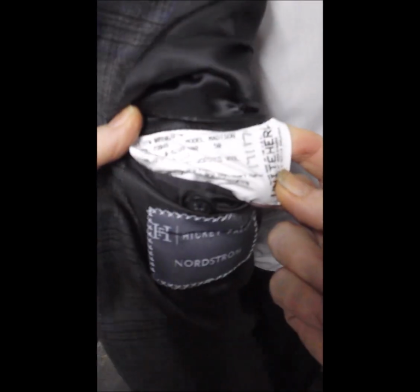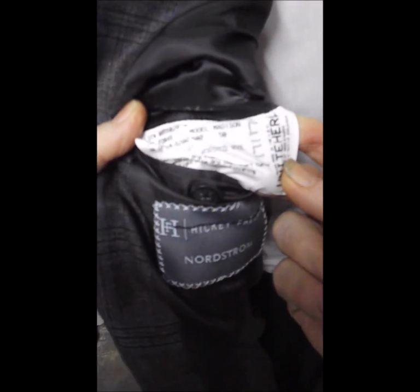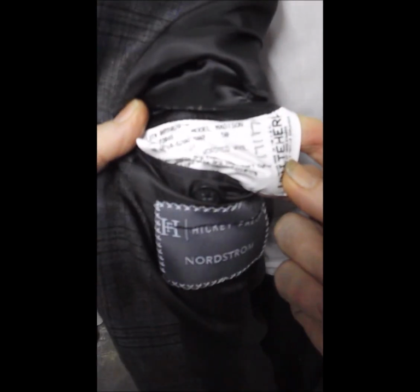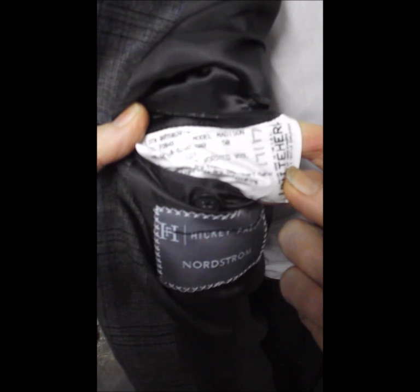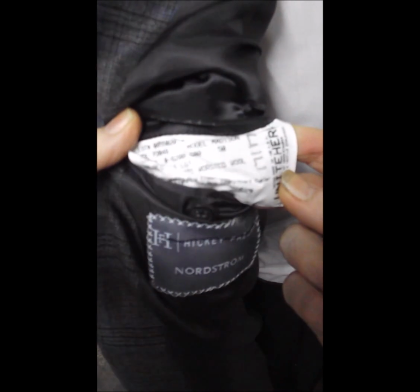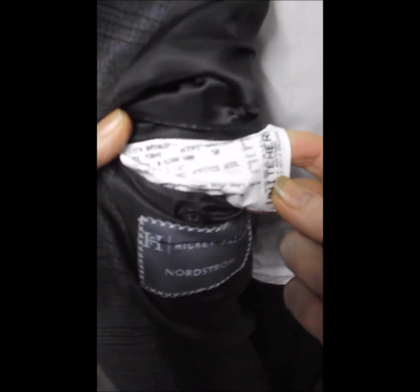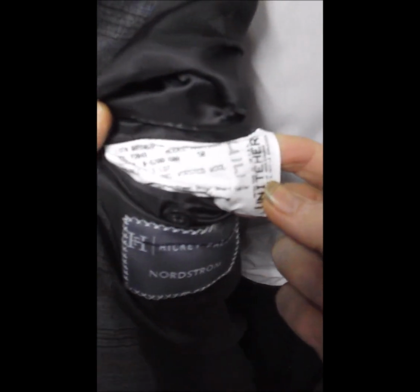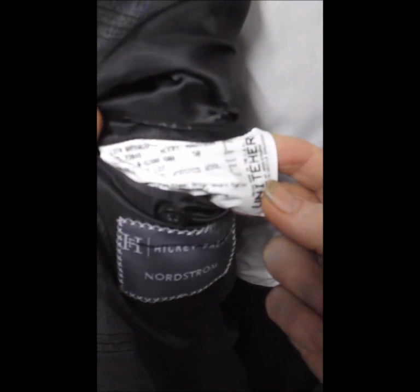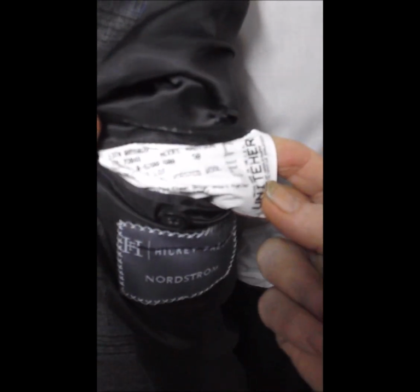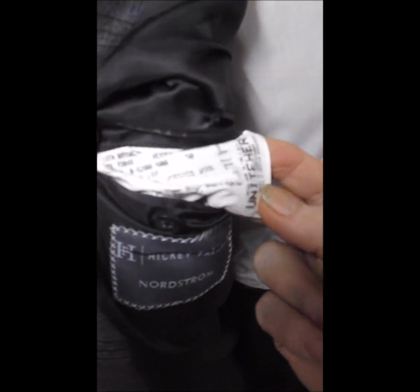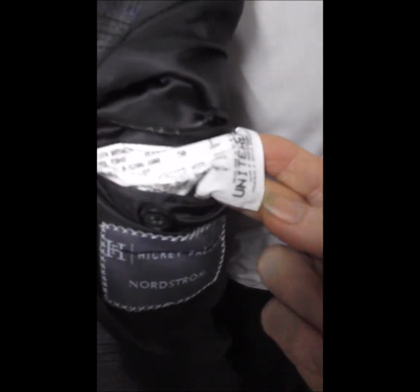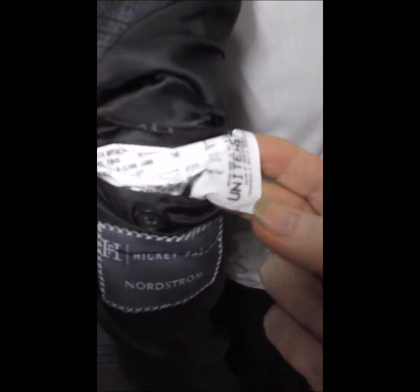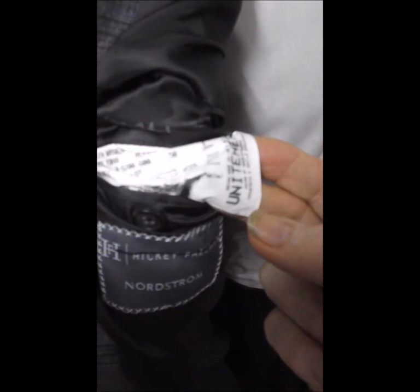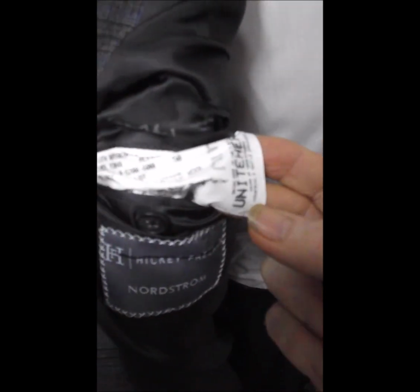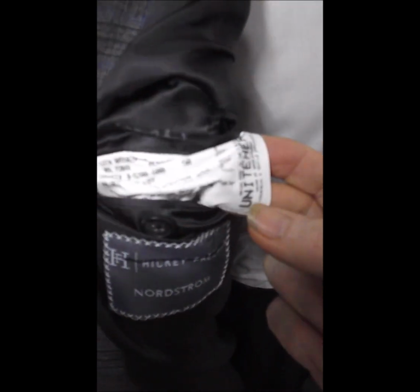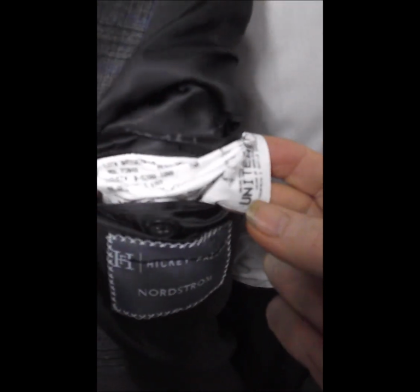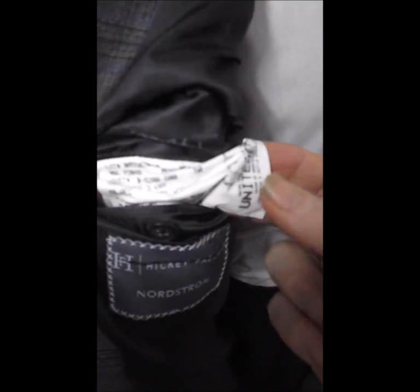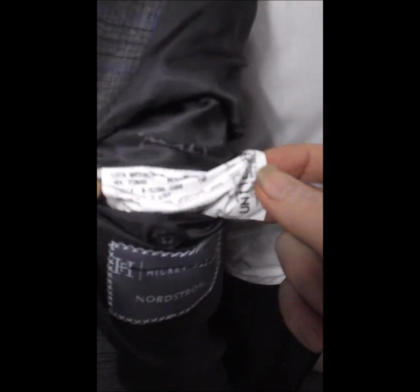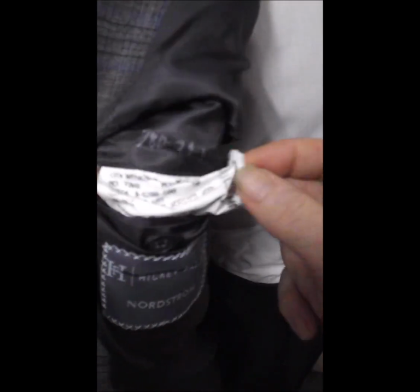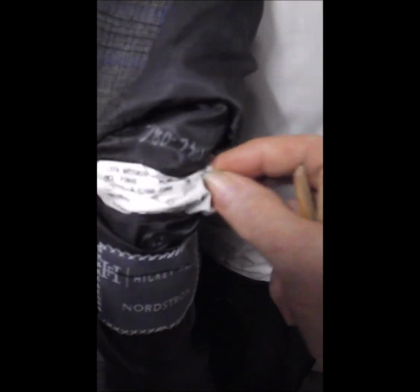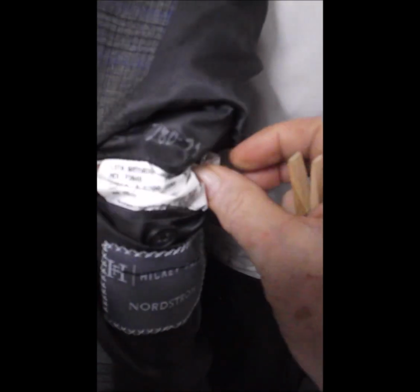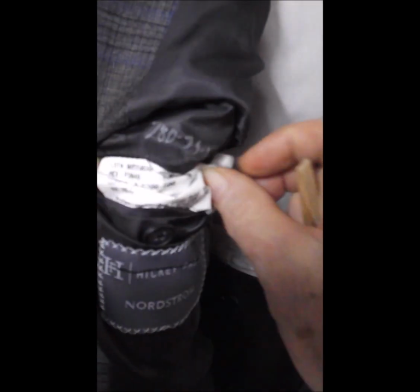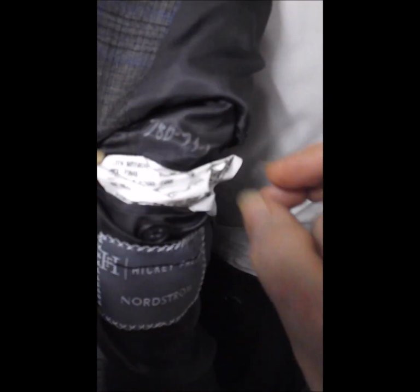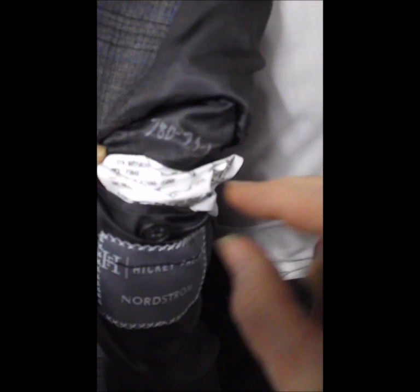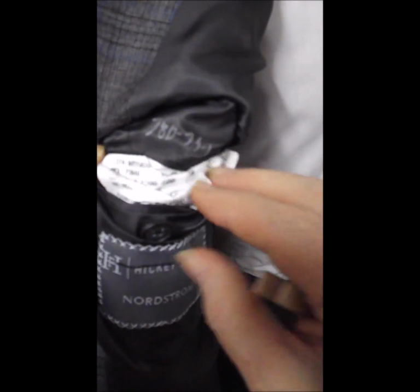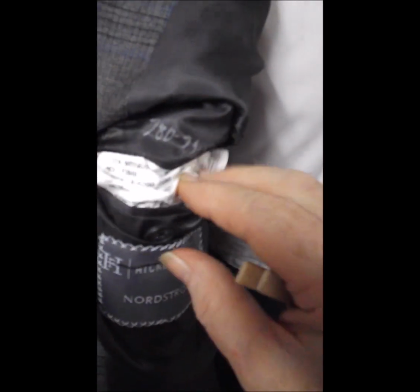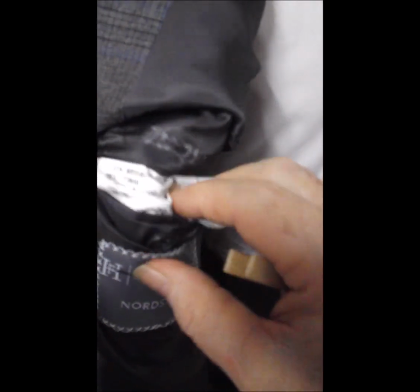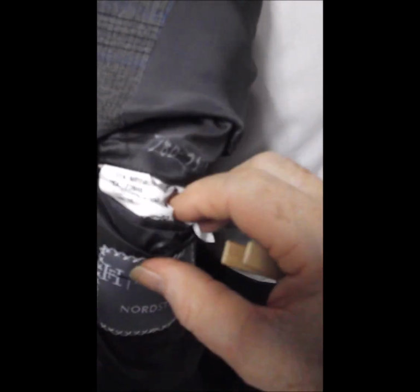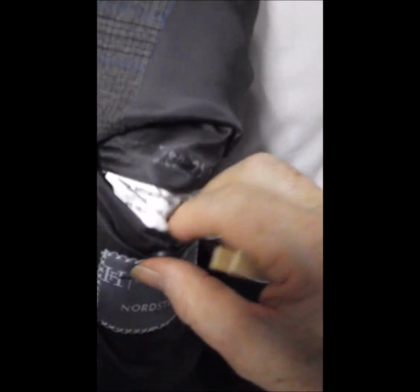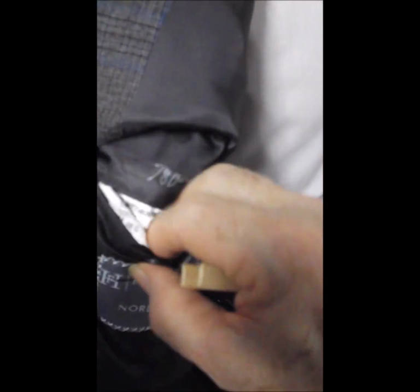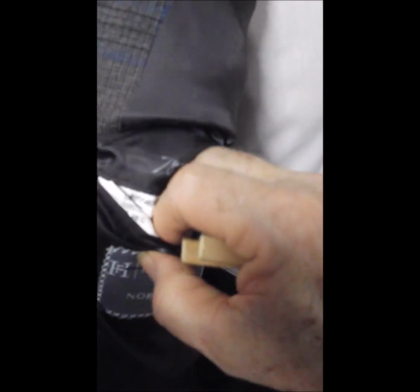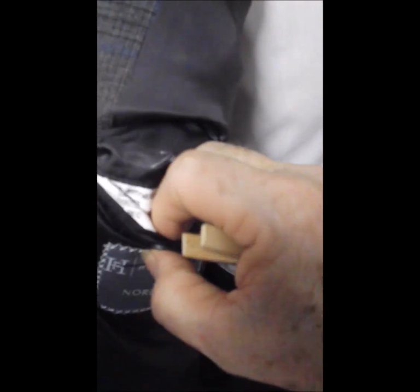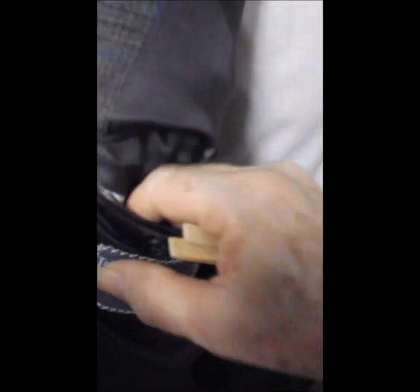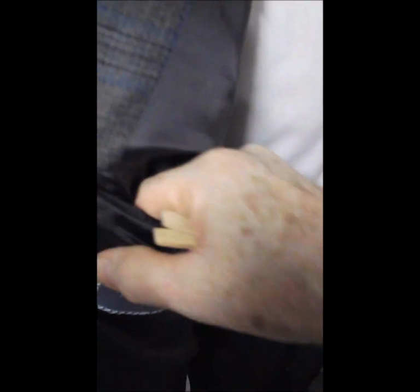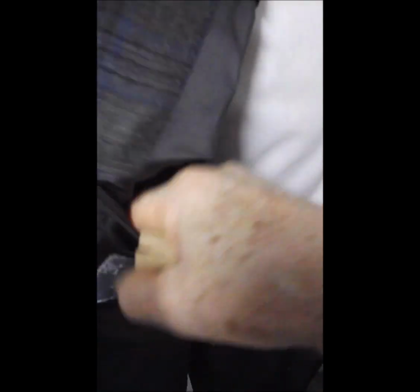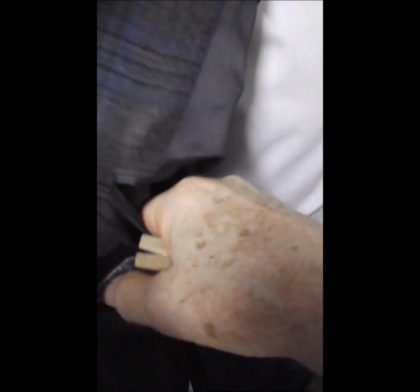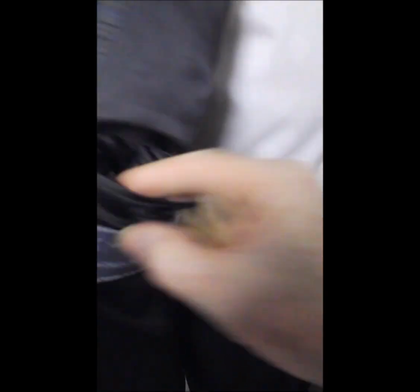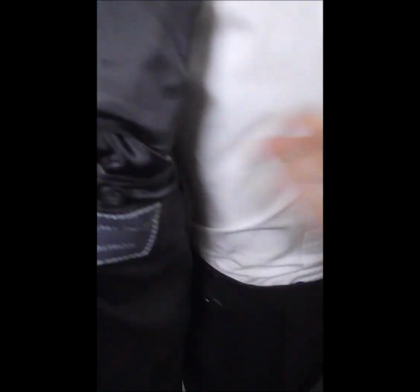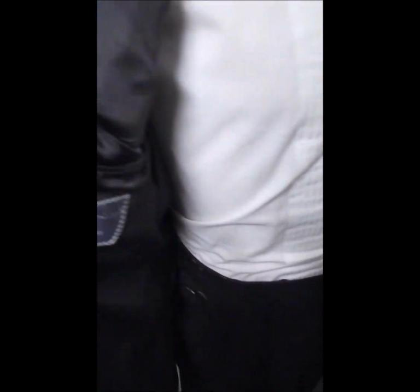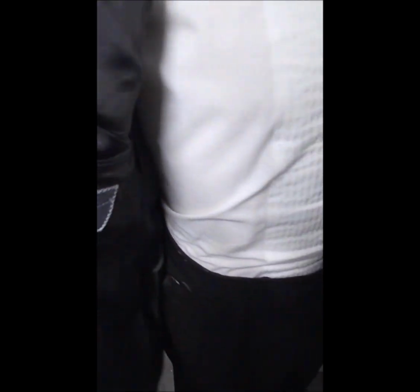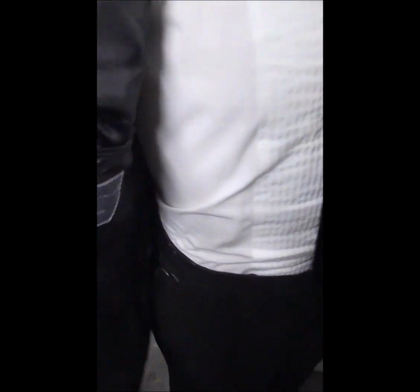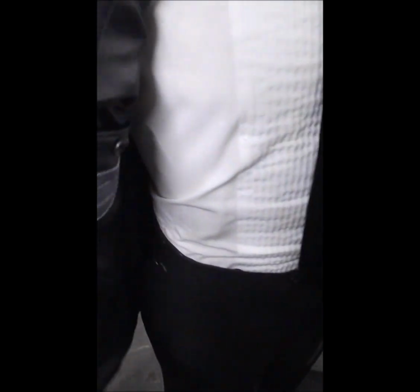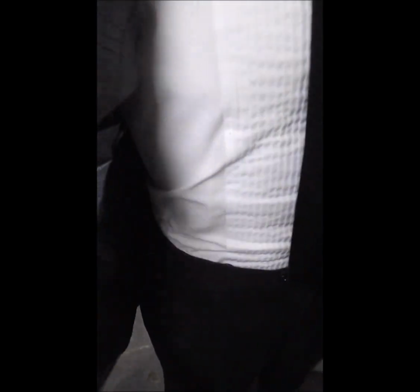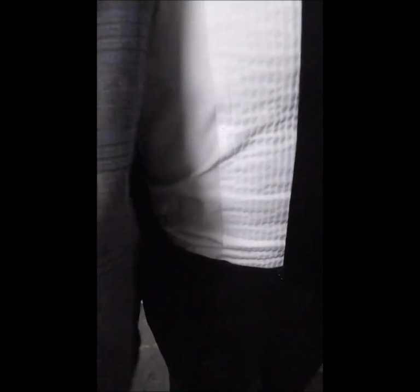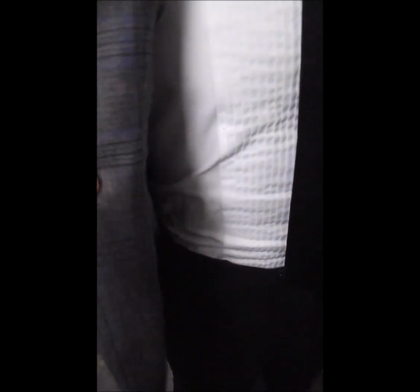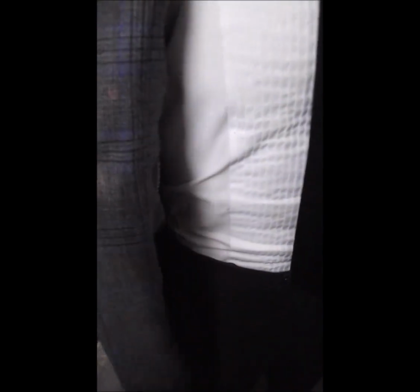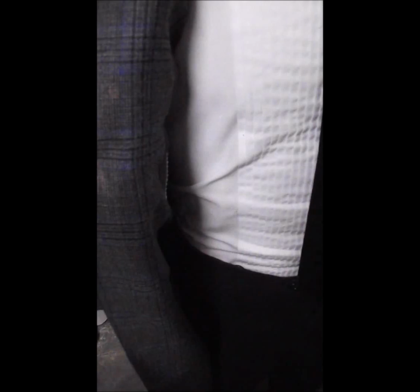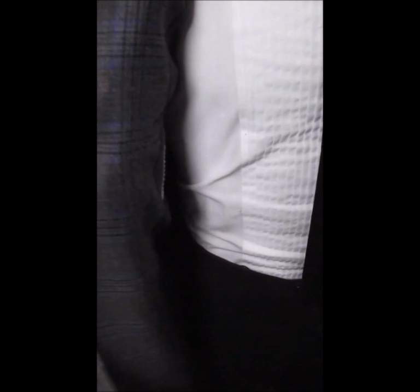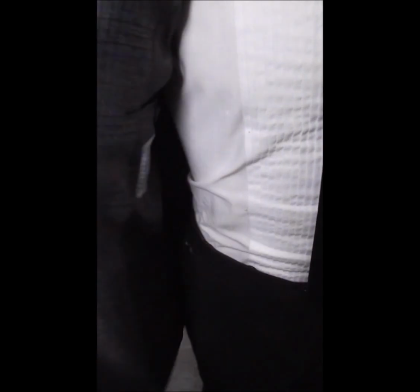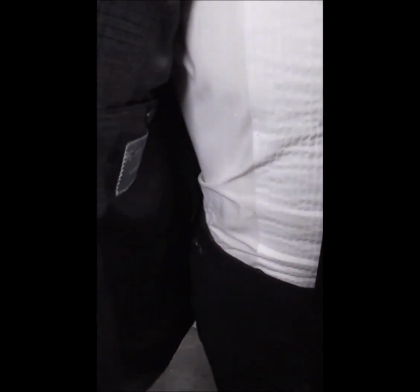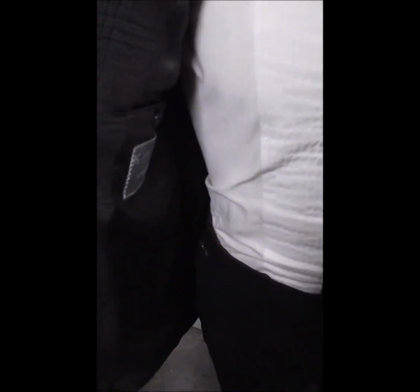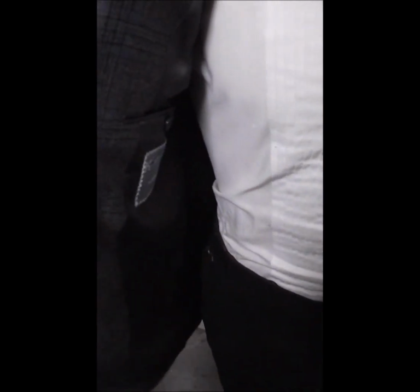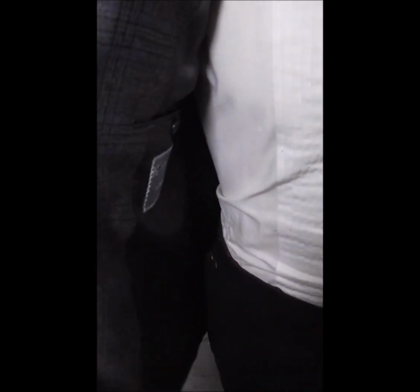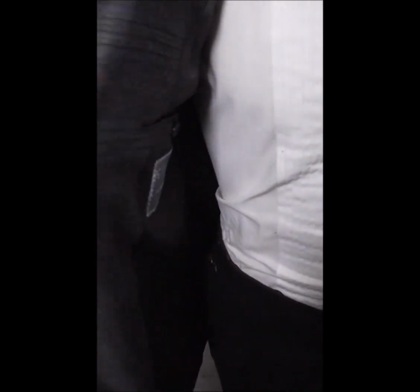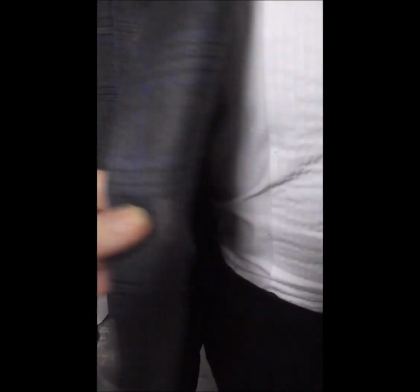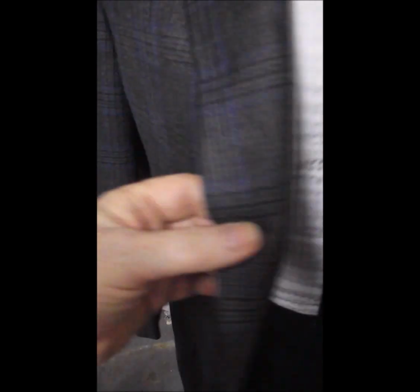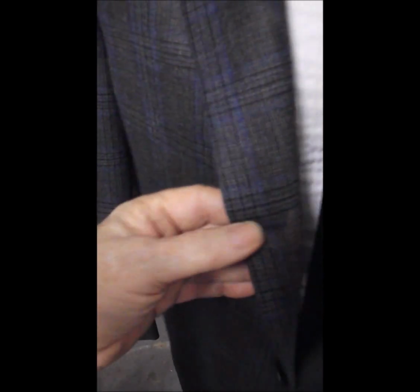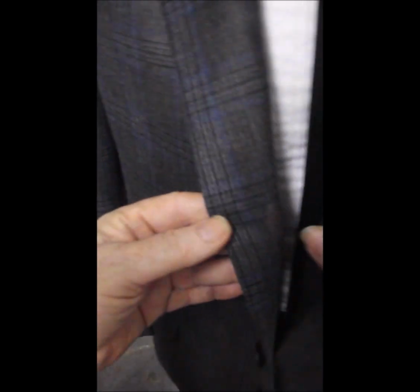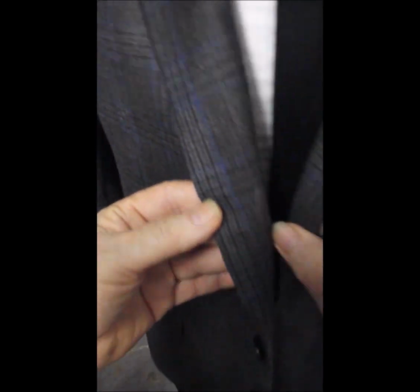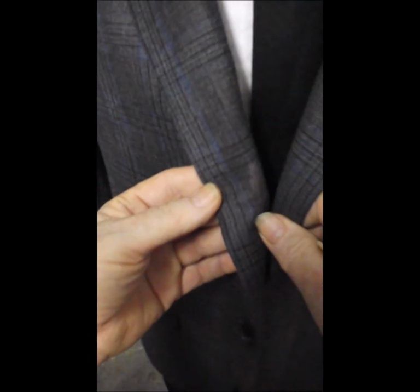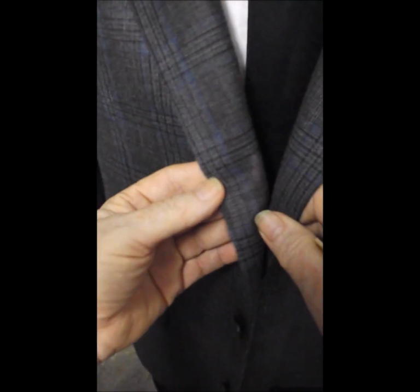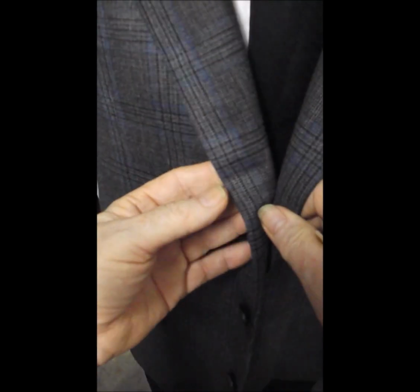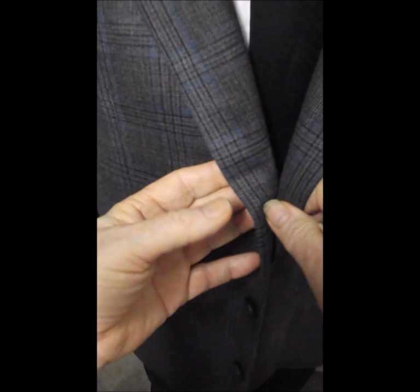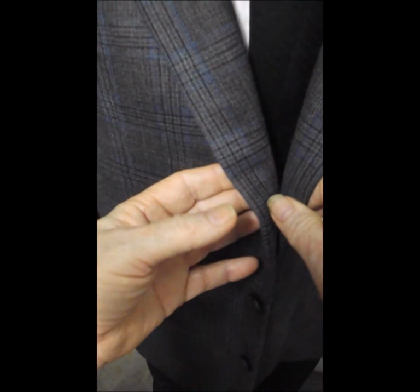It says it's a 44 regular, but go by the measurements. Fully lined — just gorgeous.